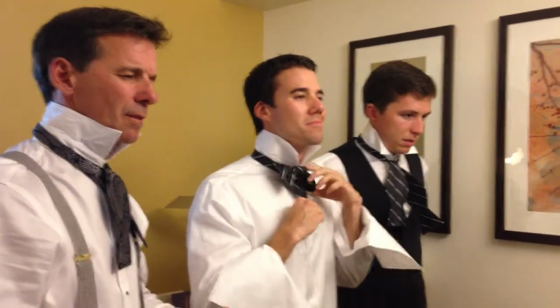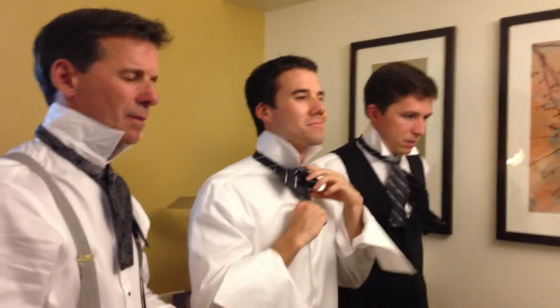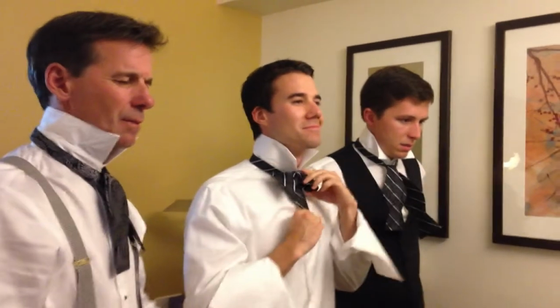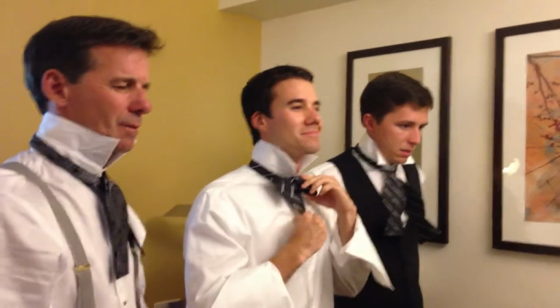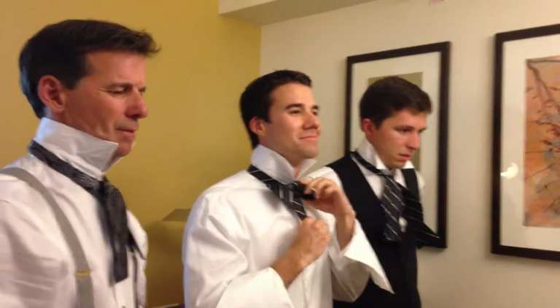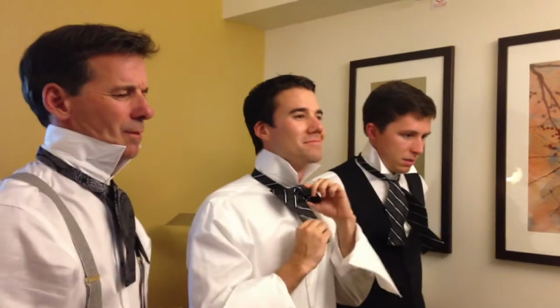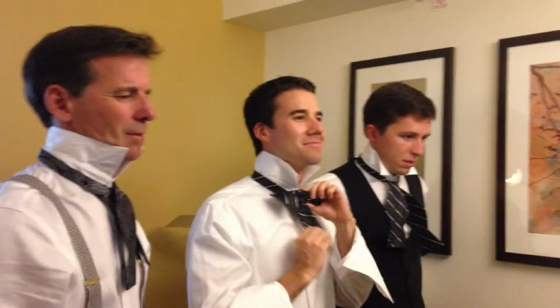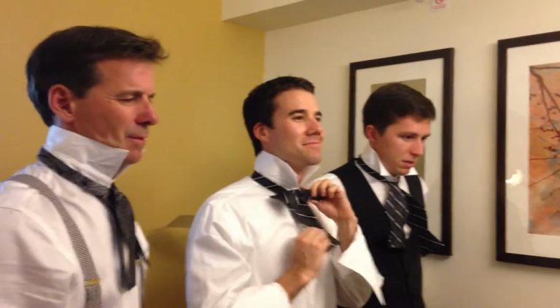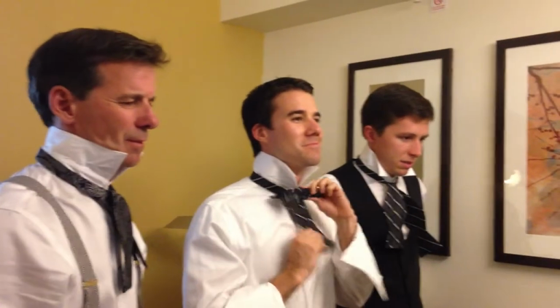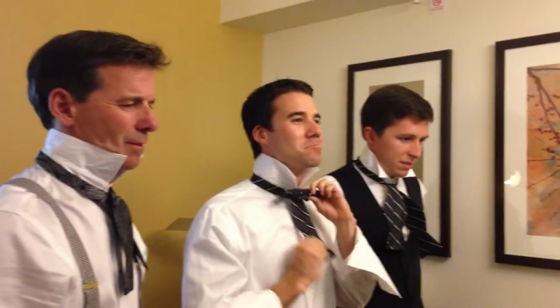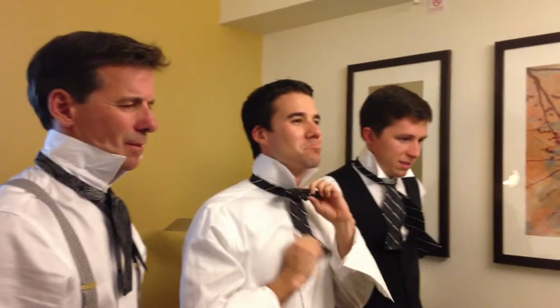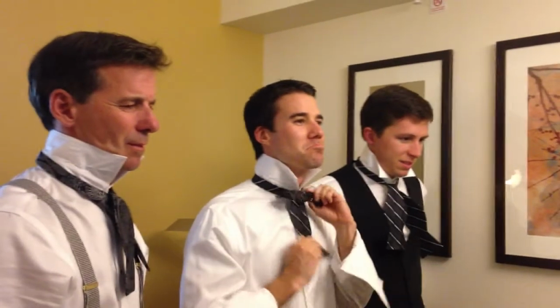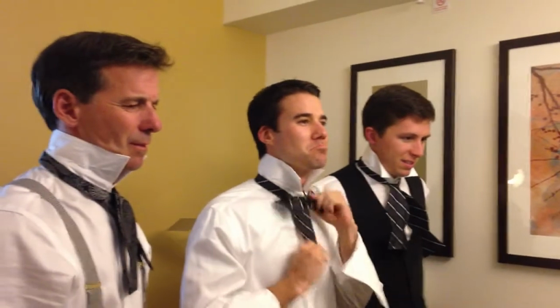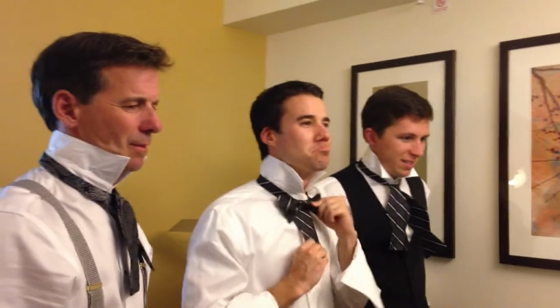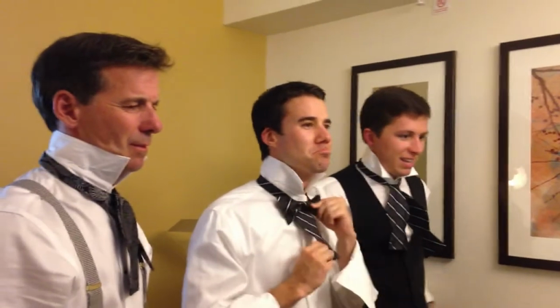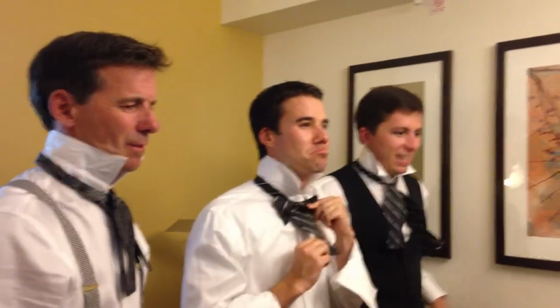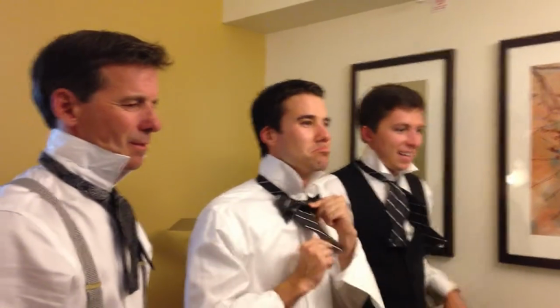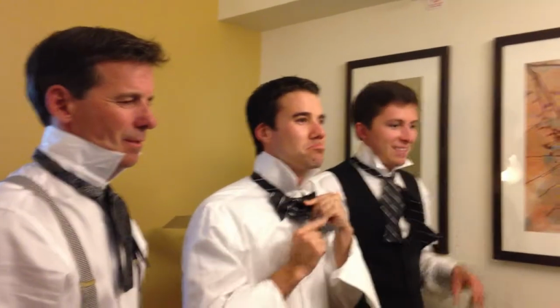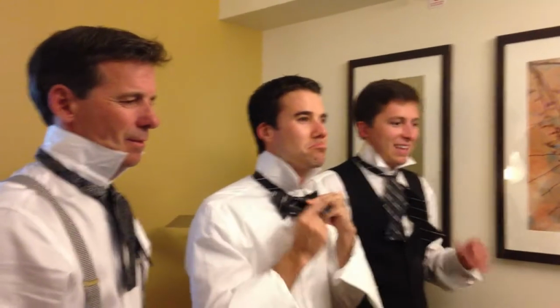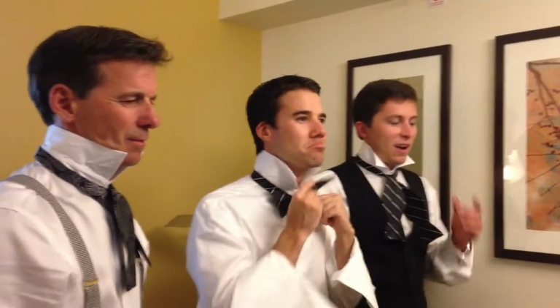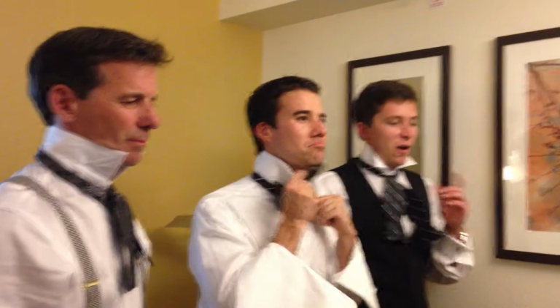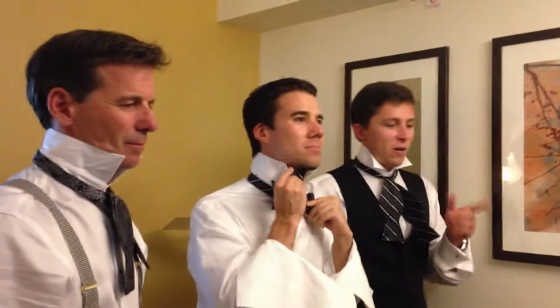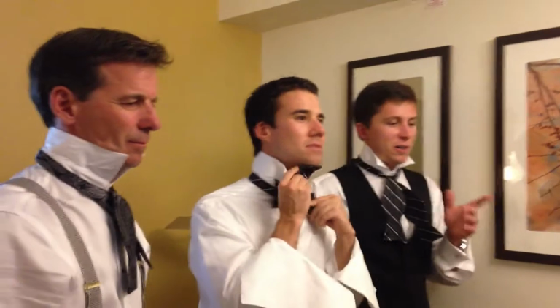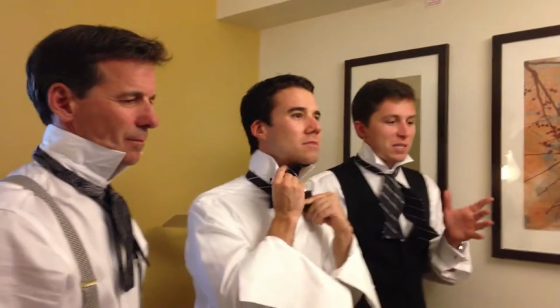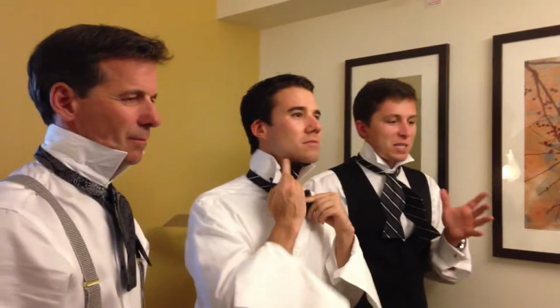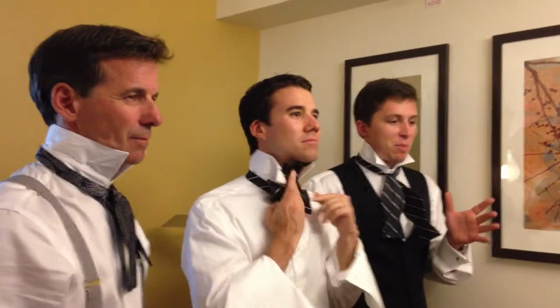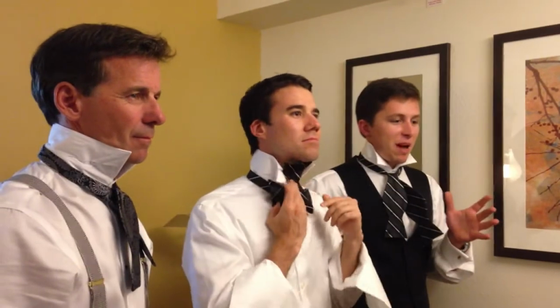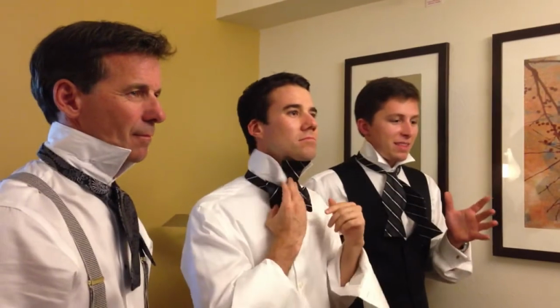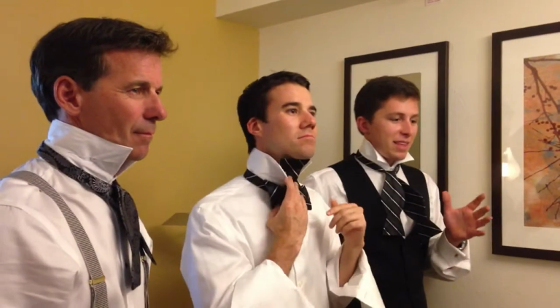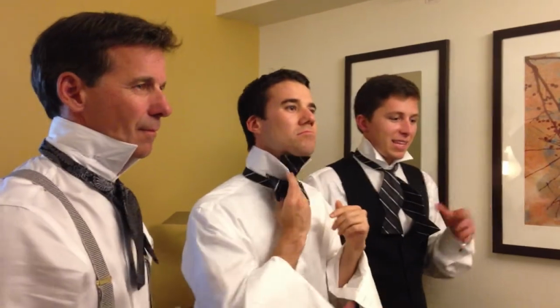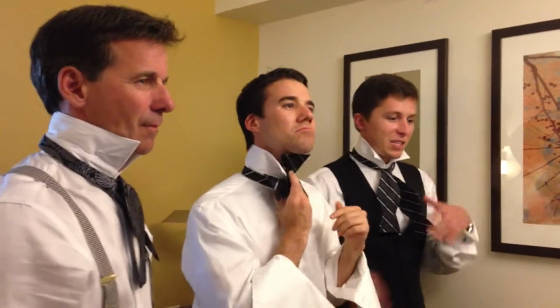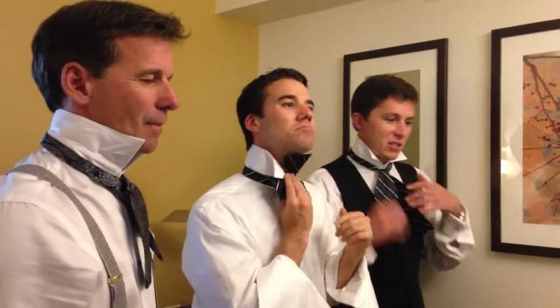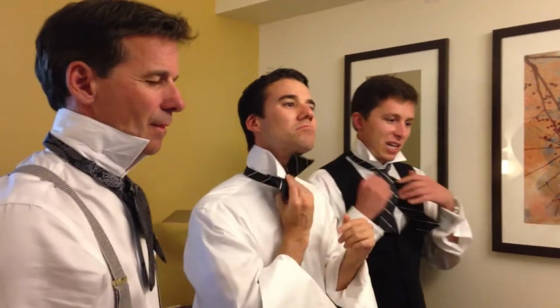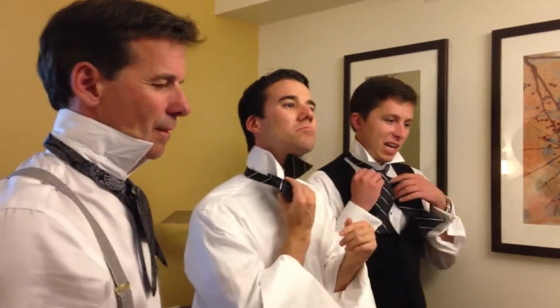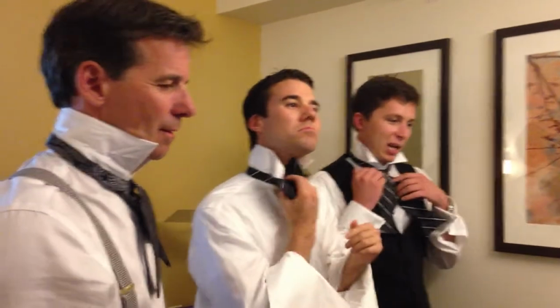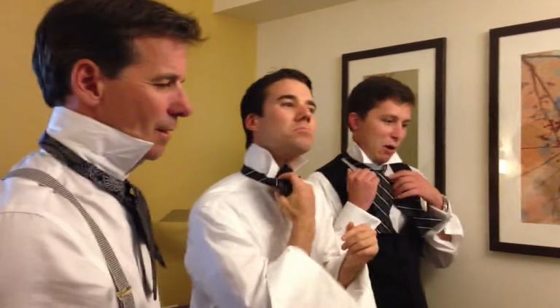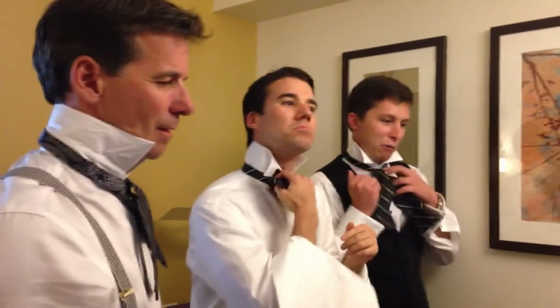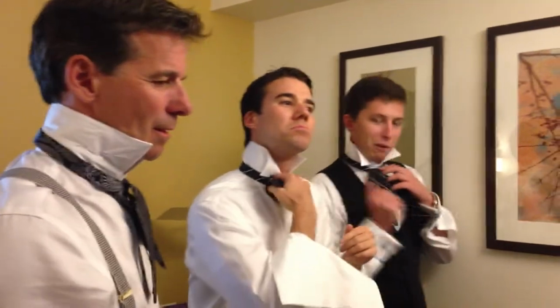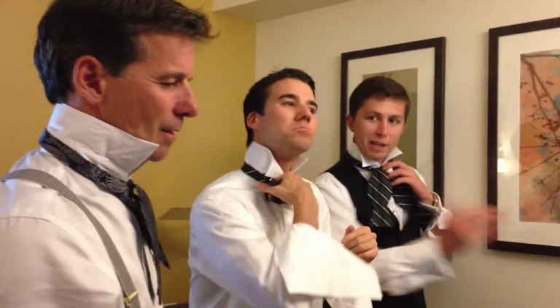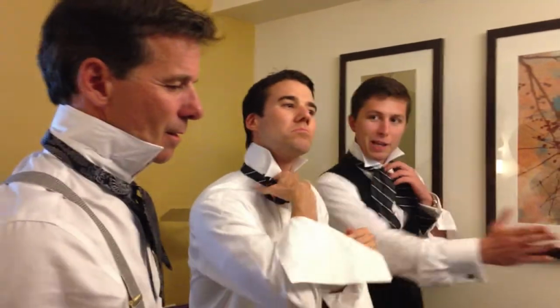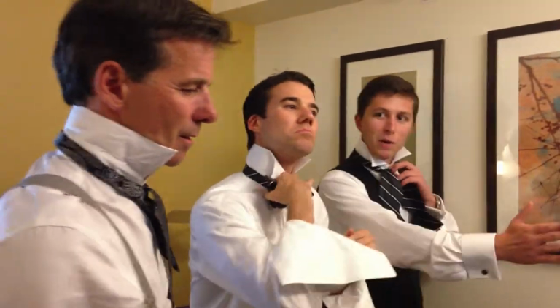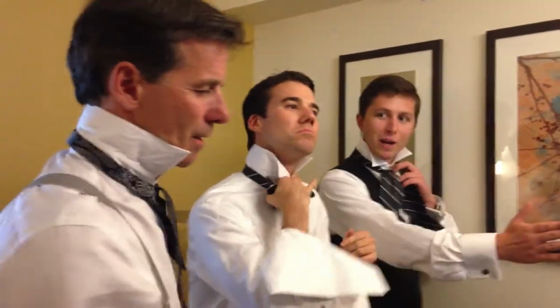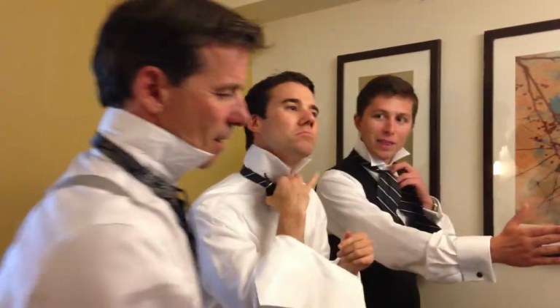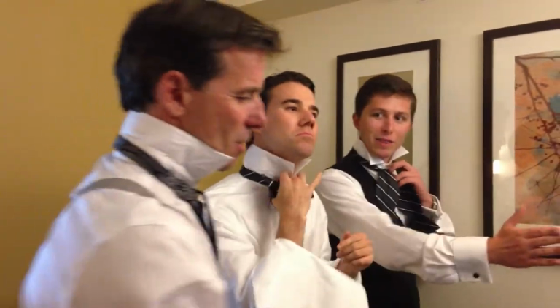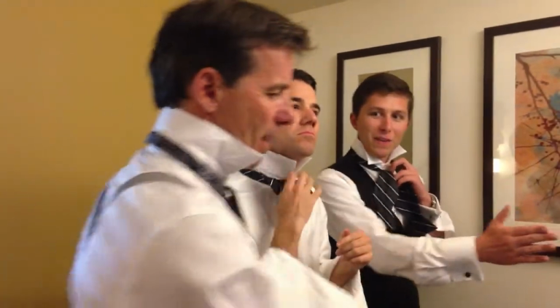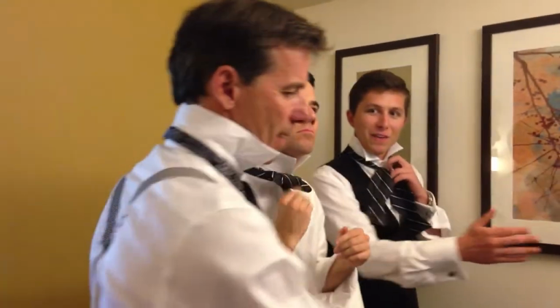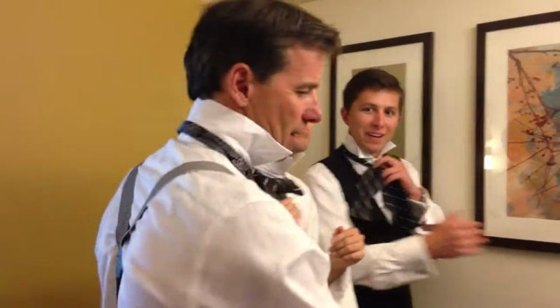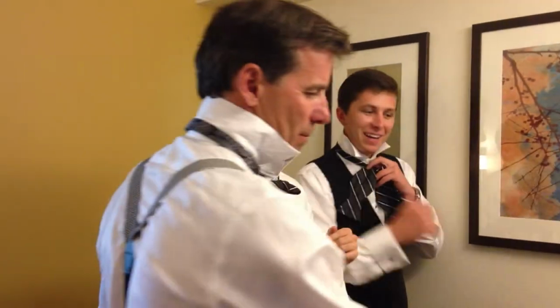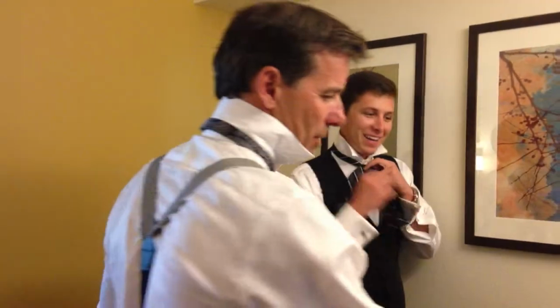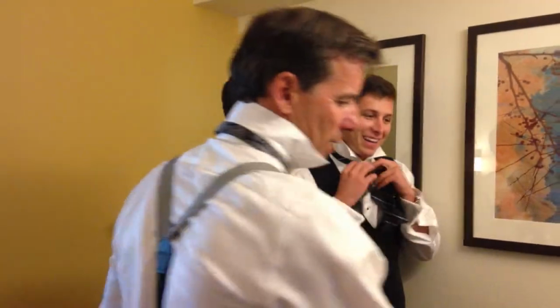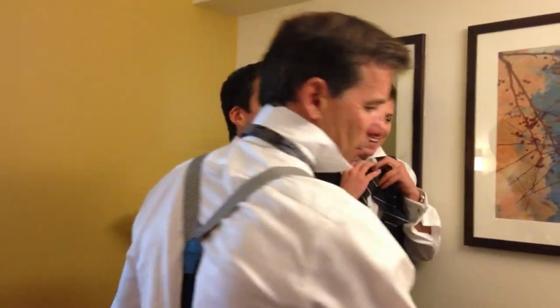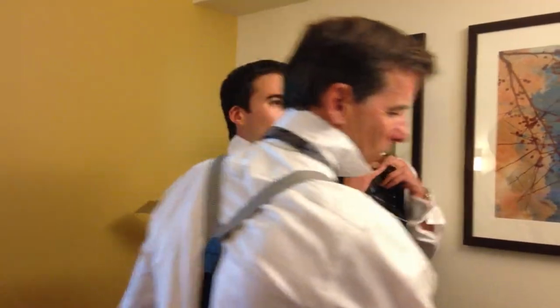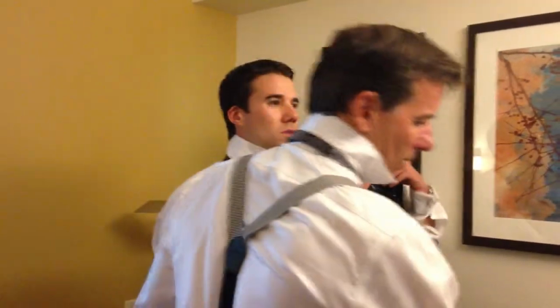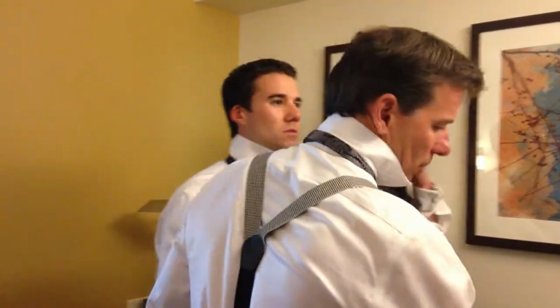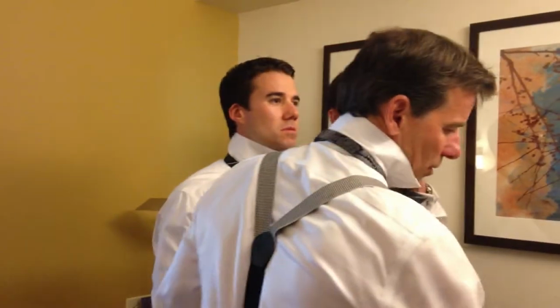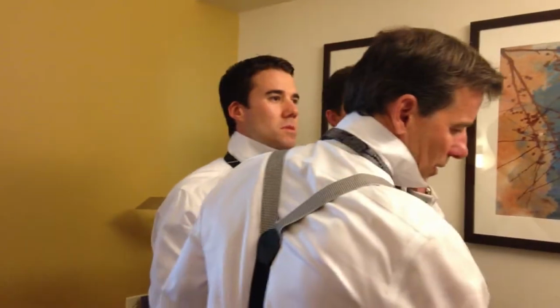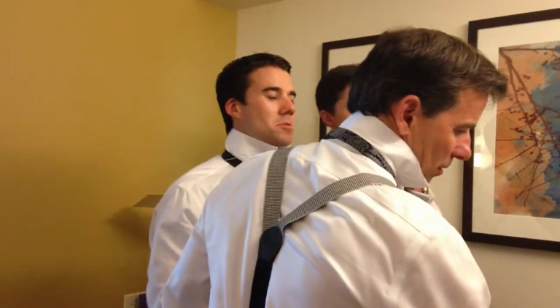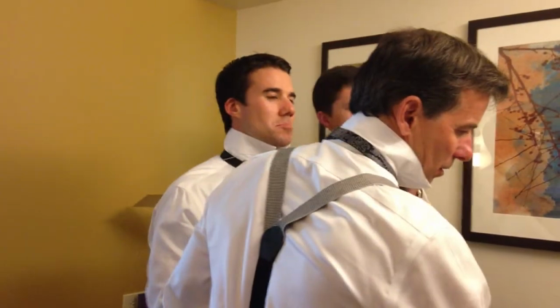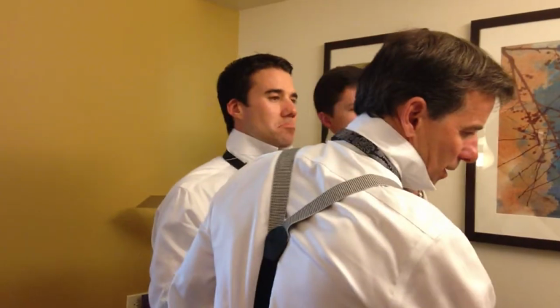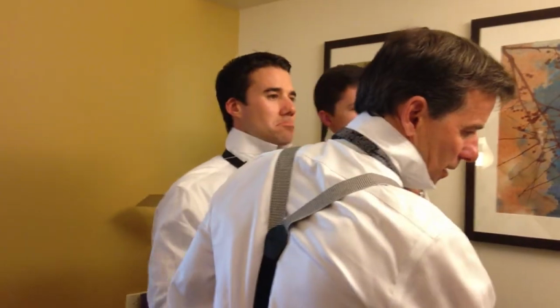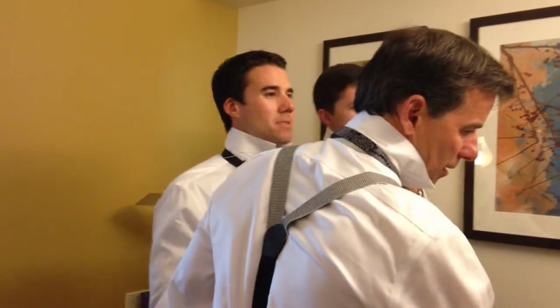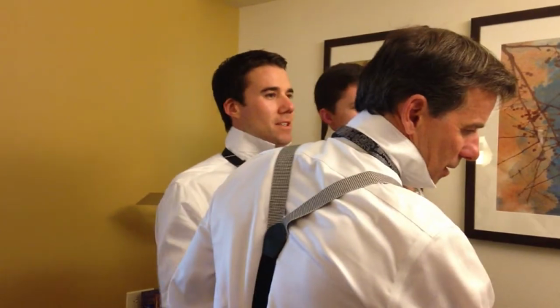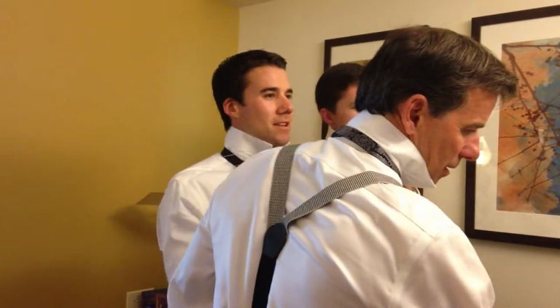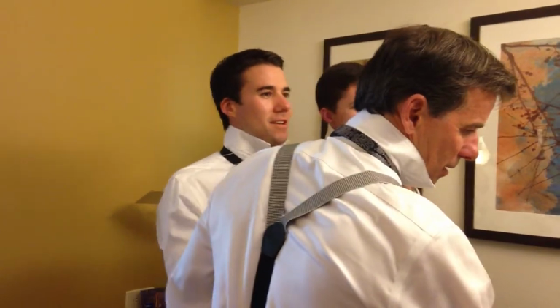To tighten the knot, just pull on it. Adjust it back and forth until your bow tie is just right.